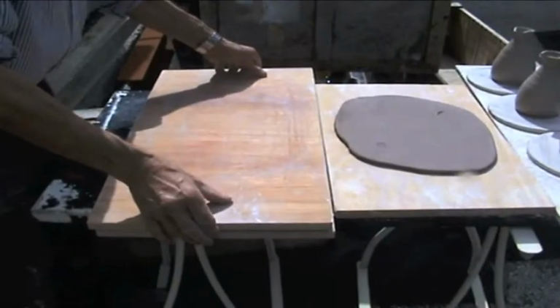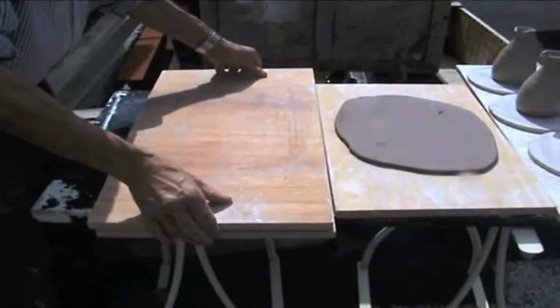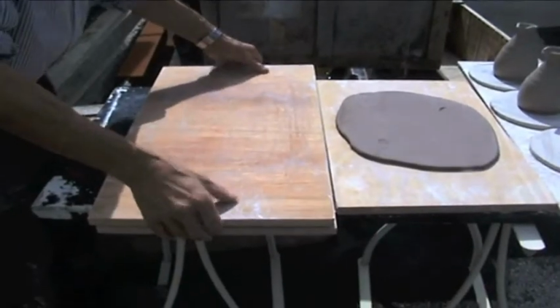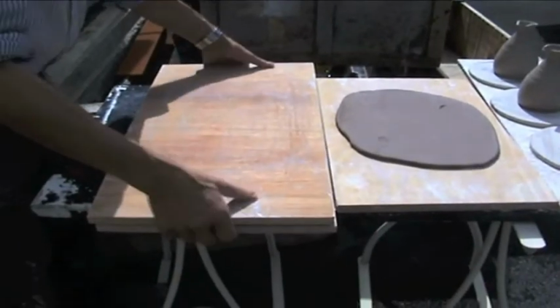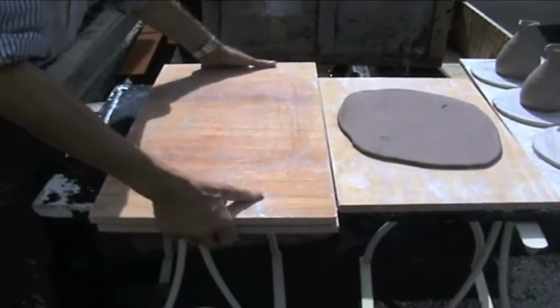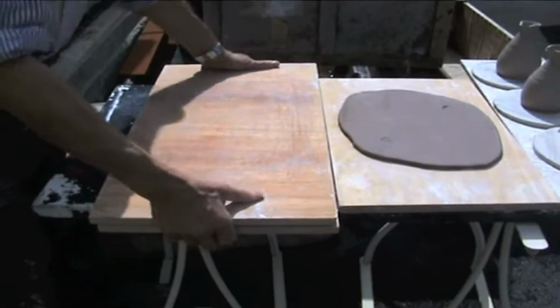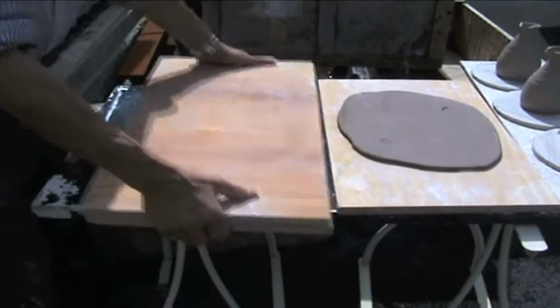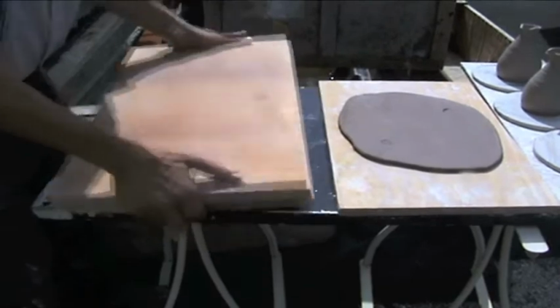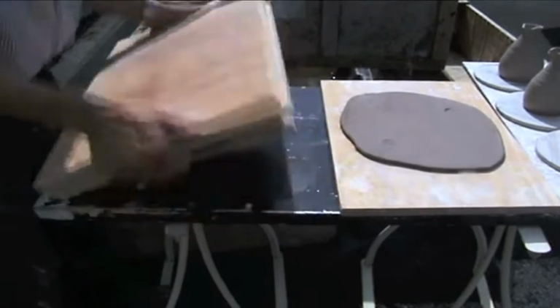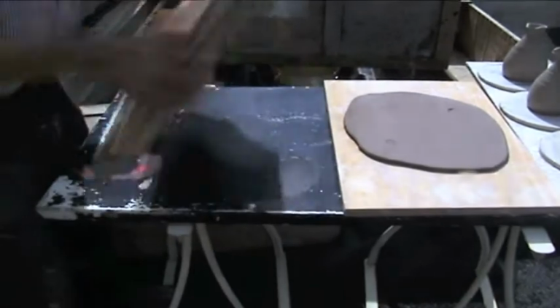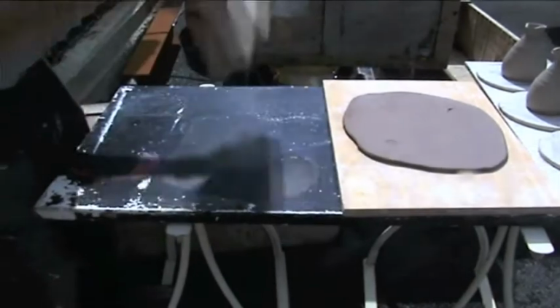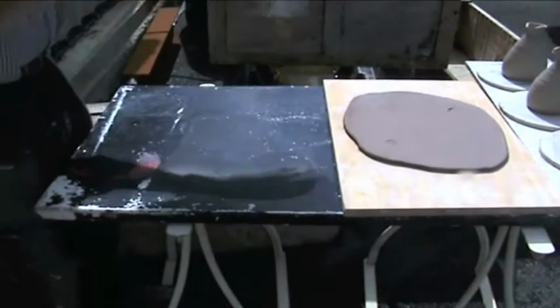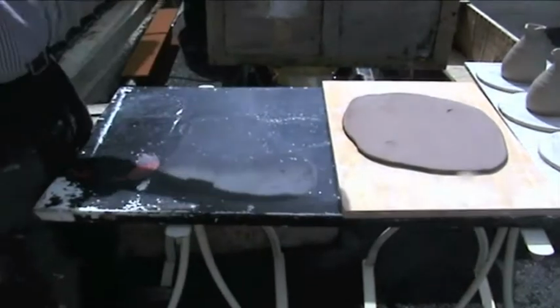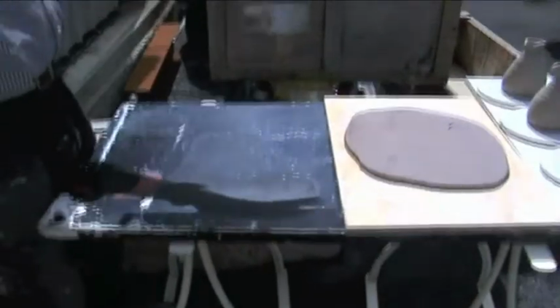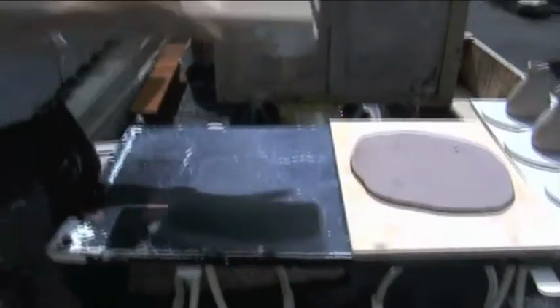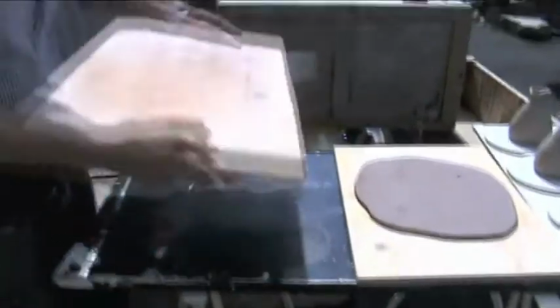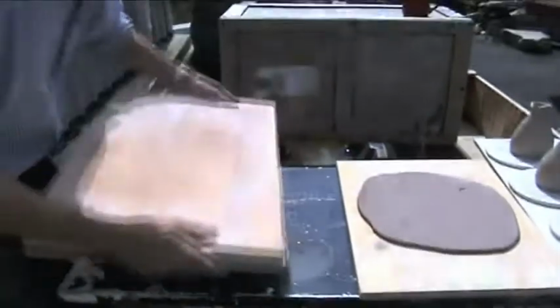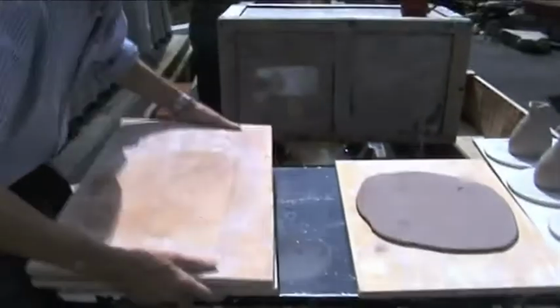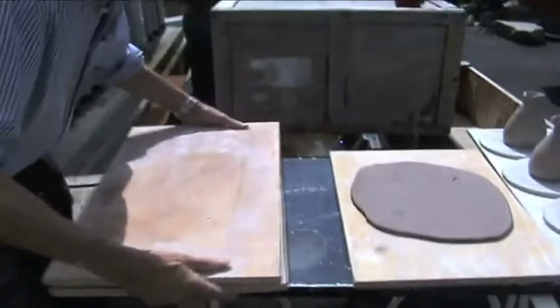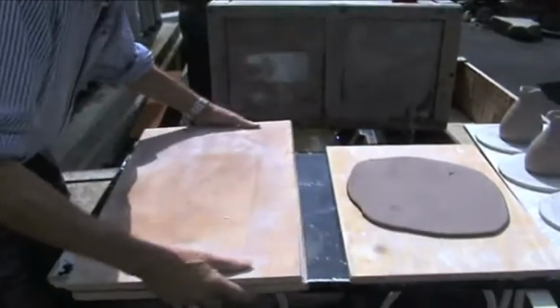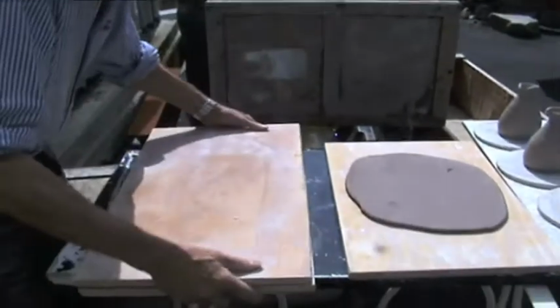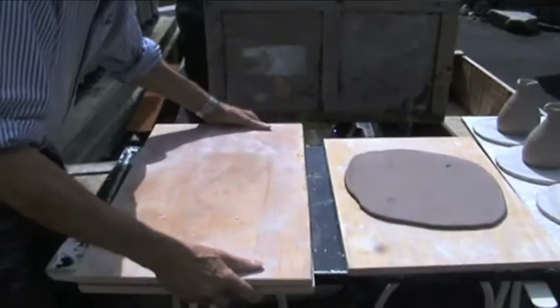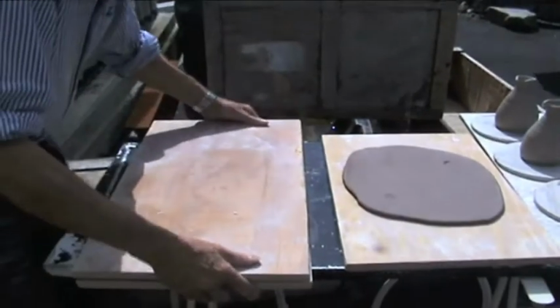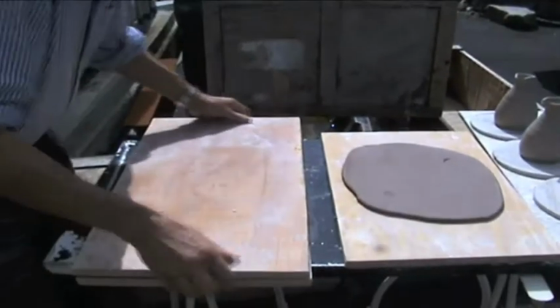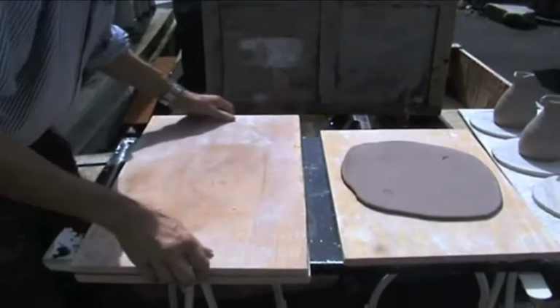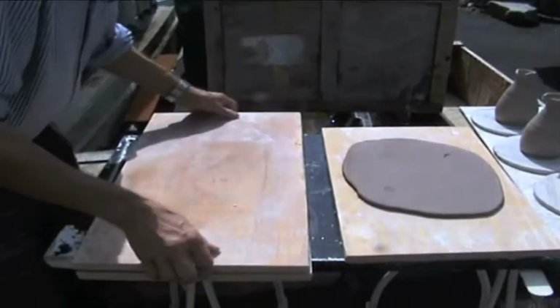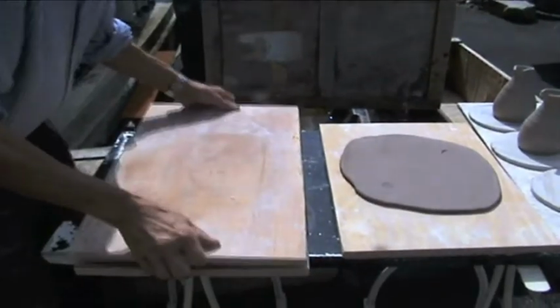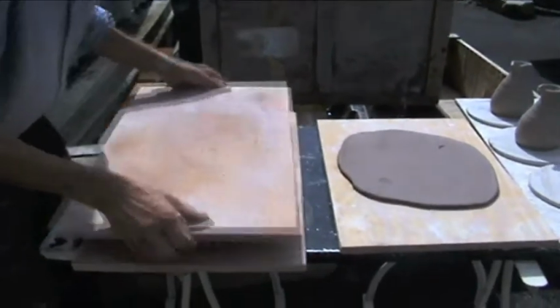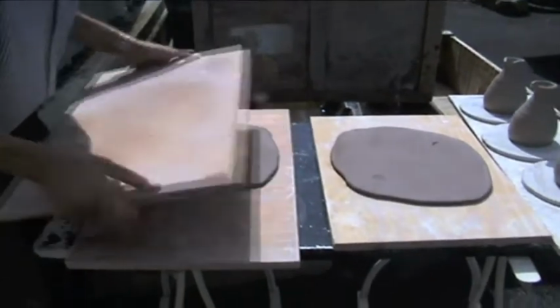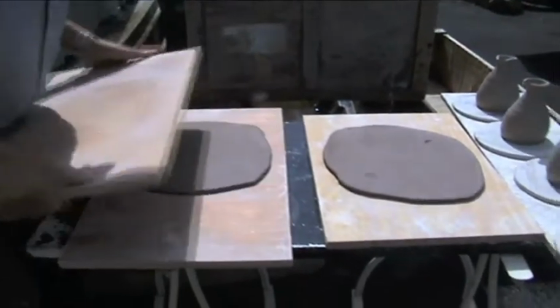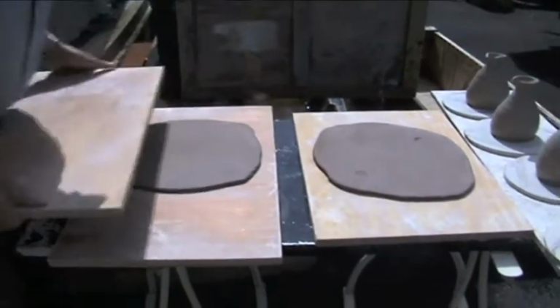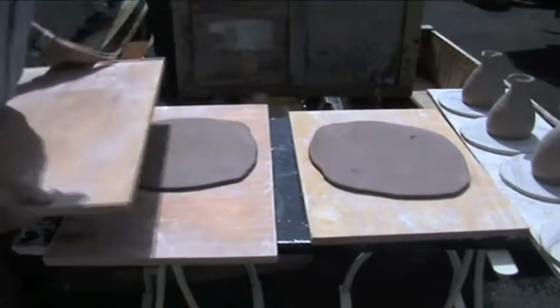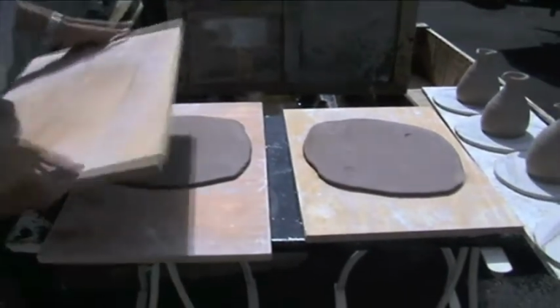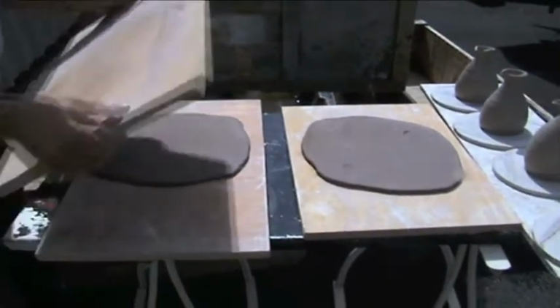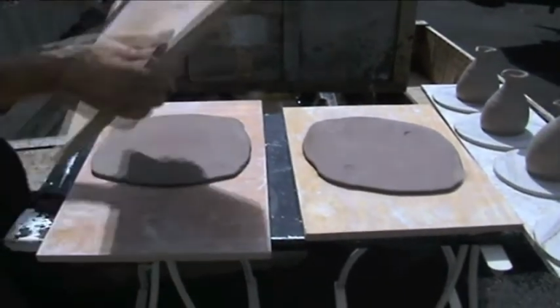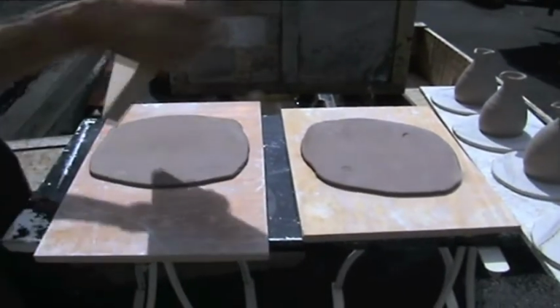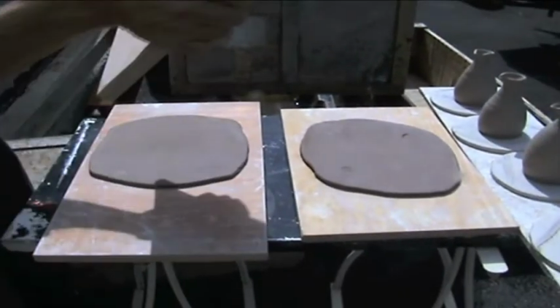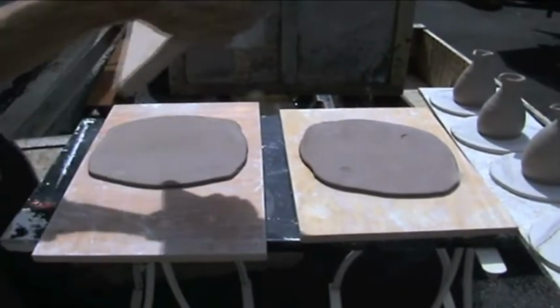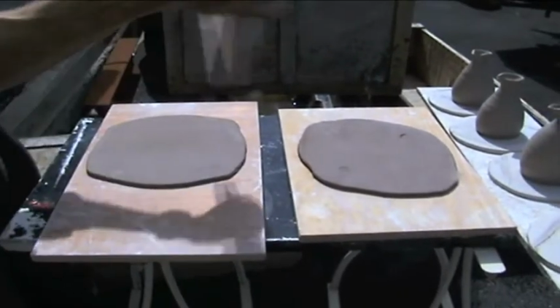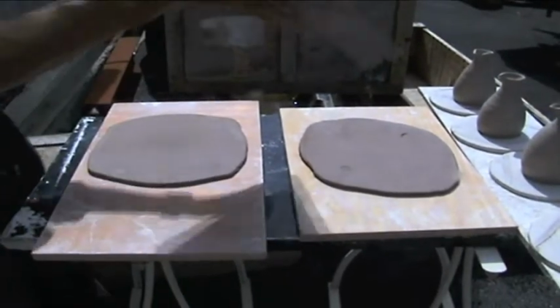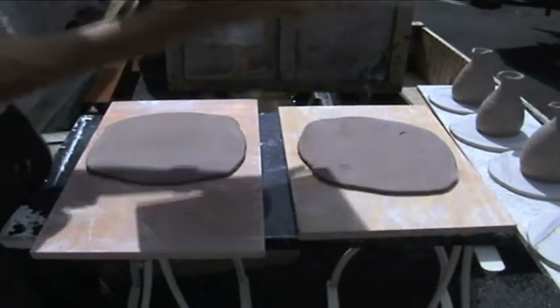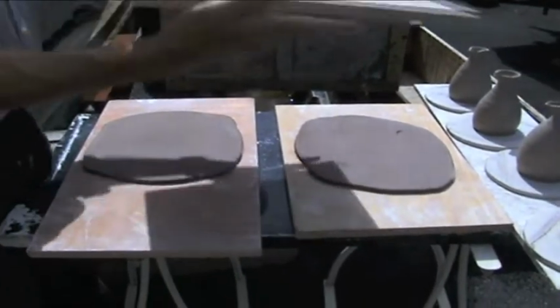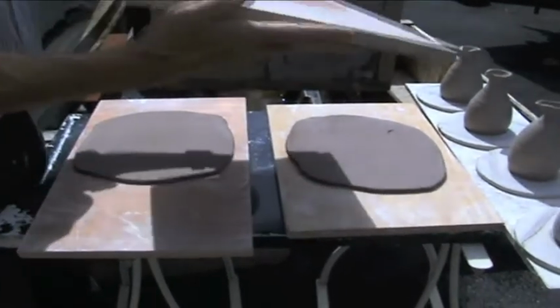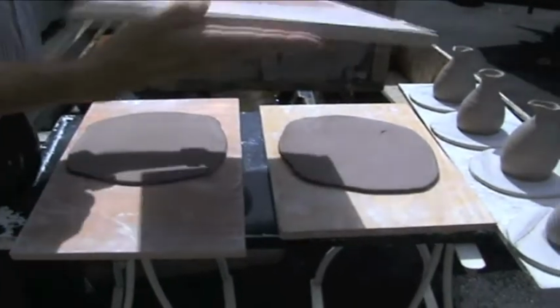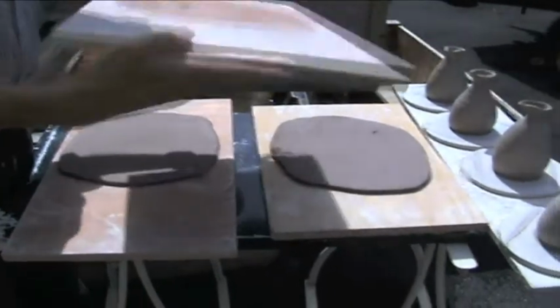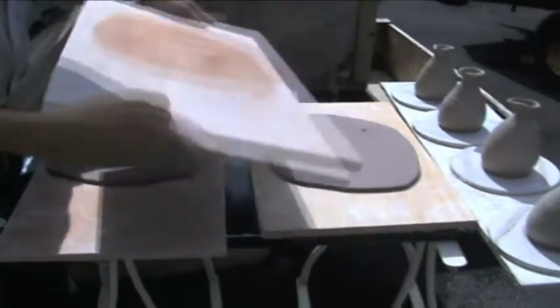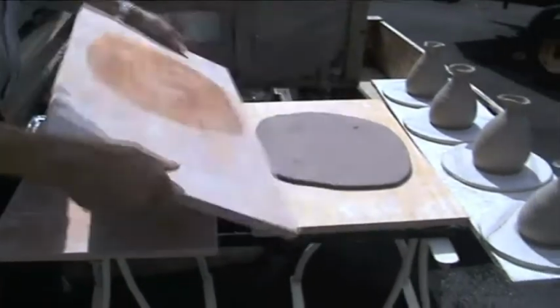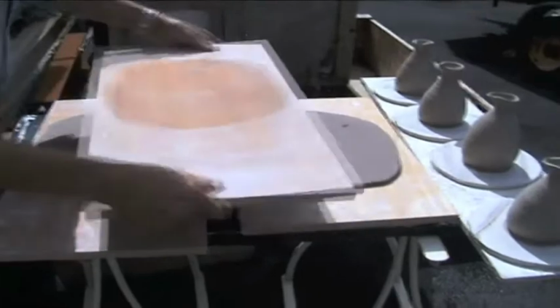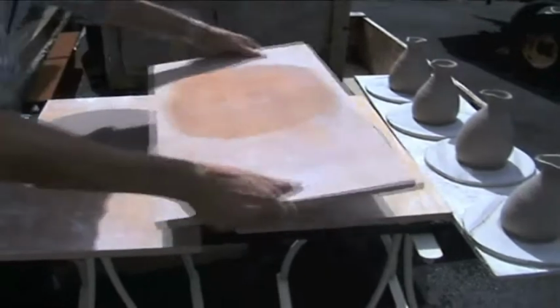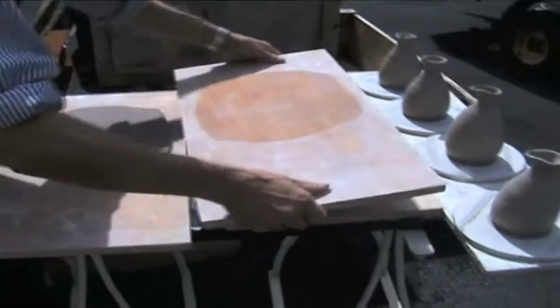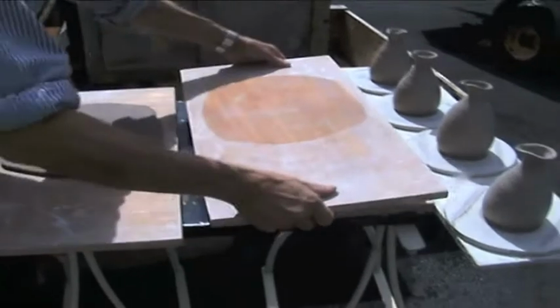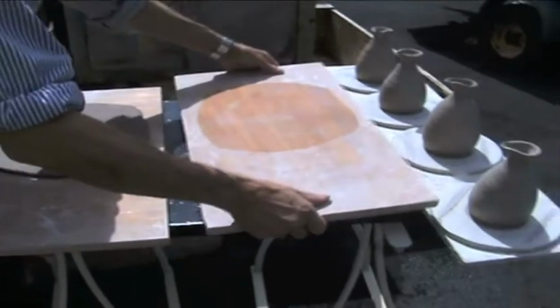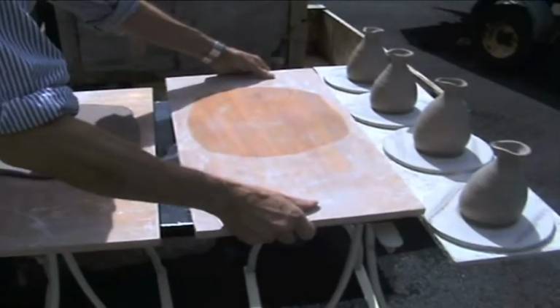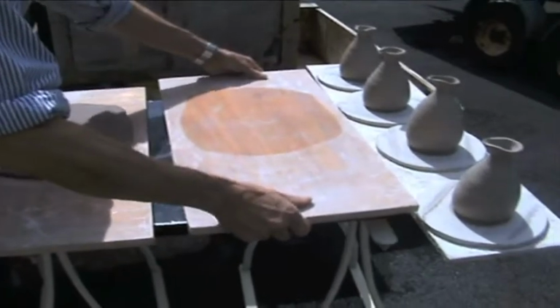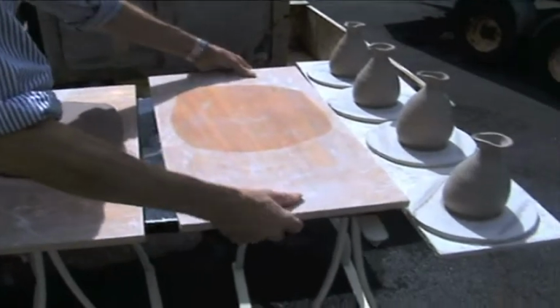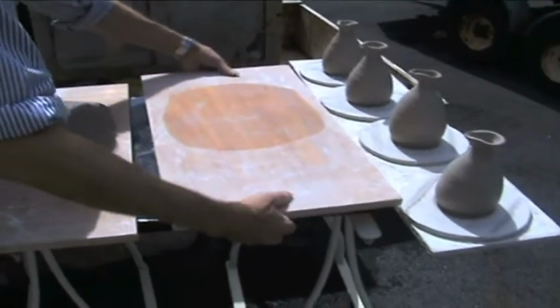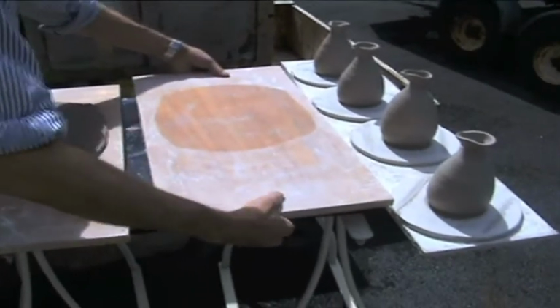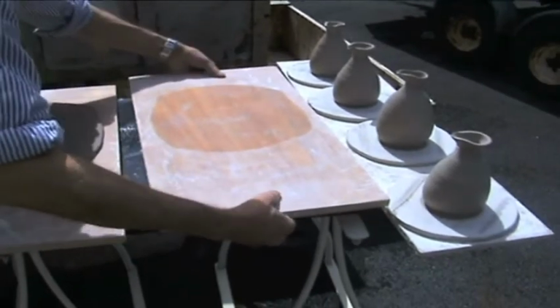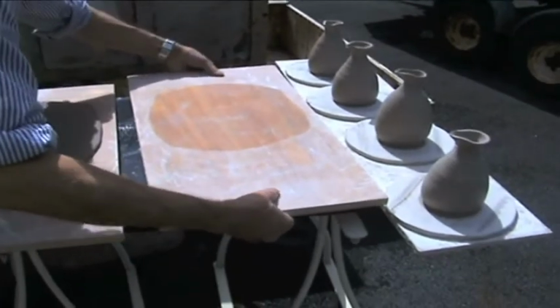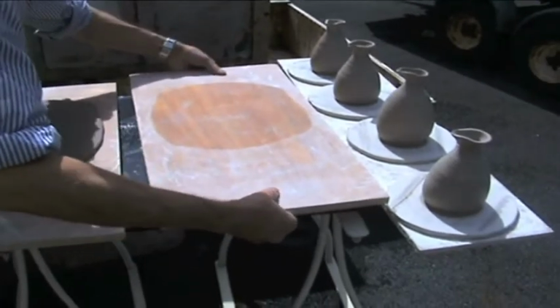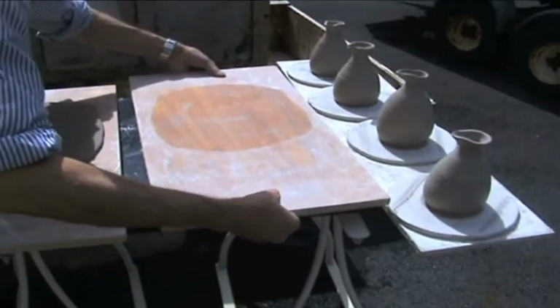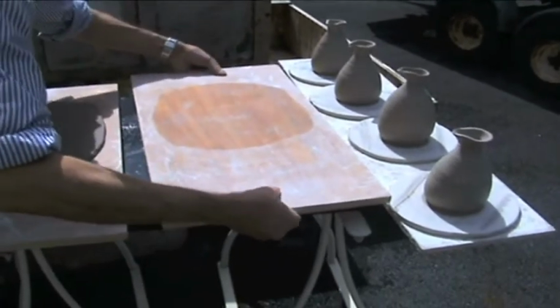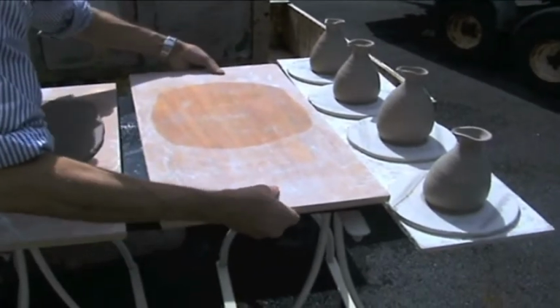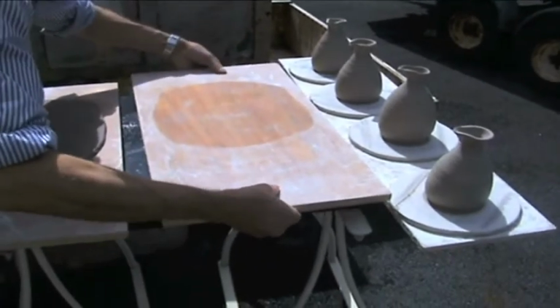So here we are now drying the pots outside in the sun. They dry much quicker in the sun, of course. We have to turn them over to stop them warping.